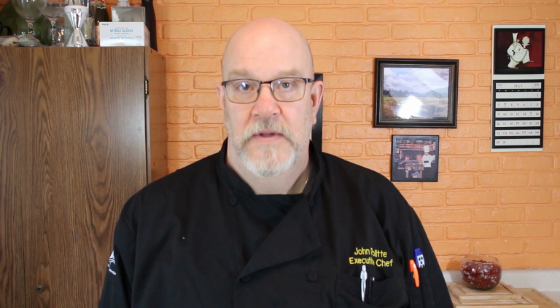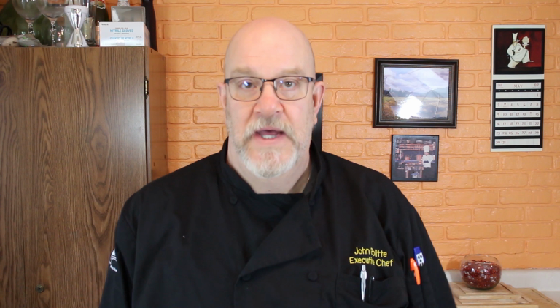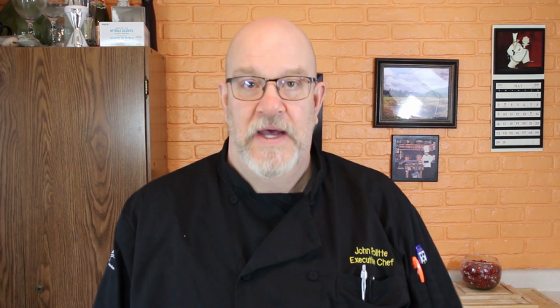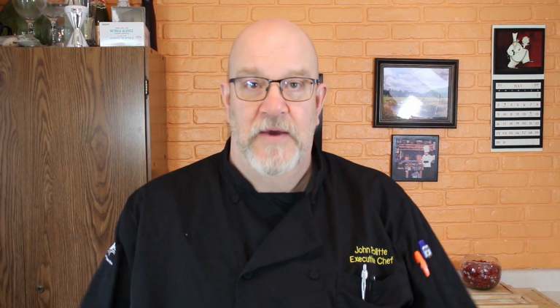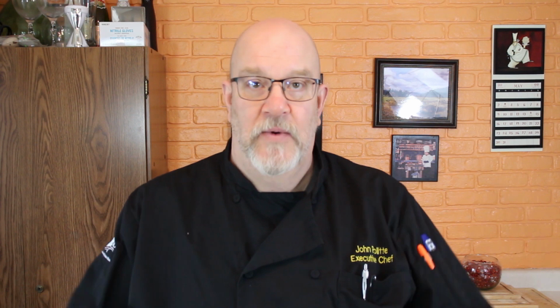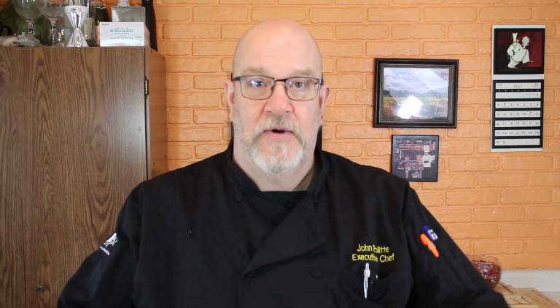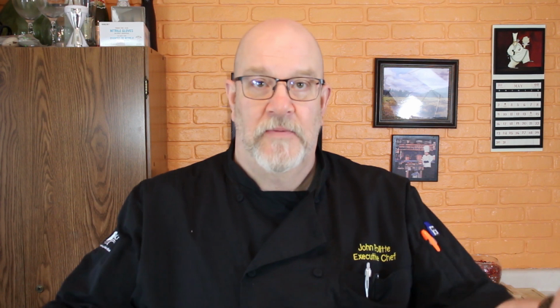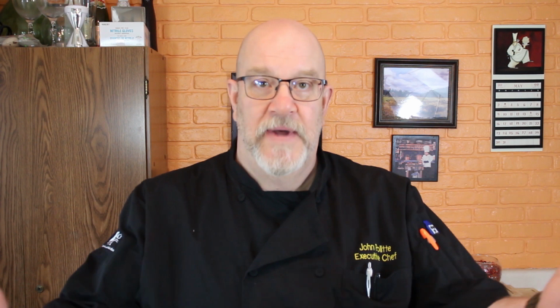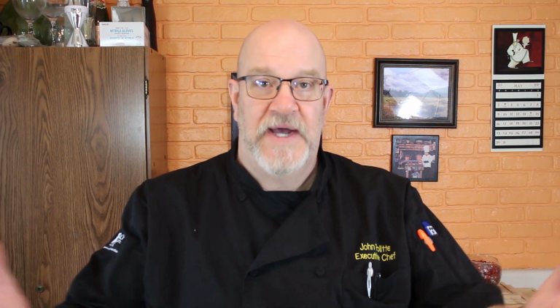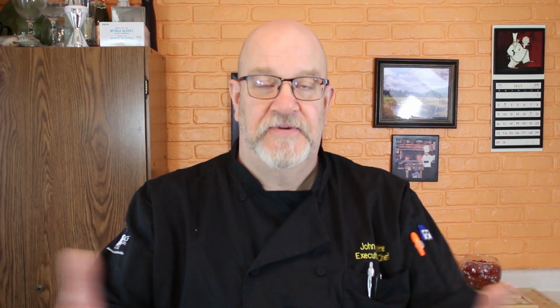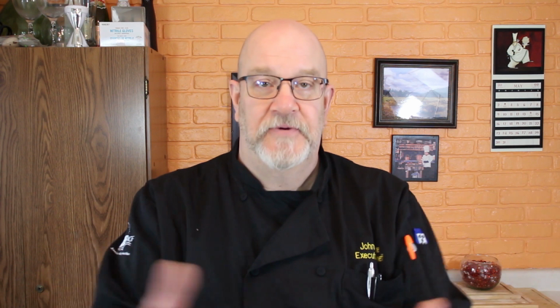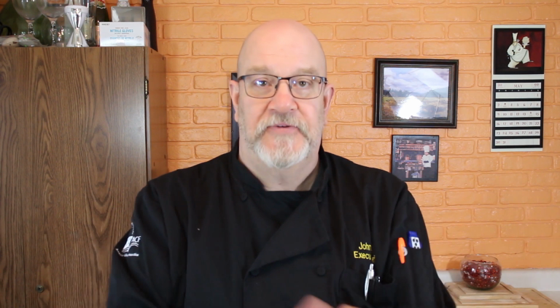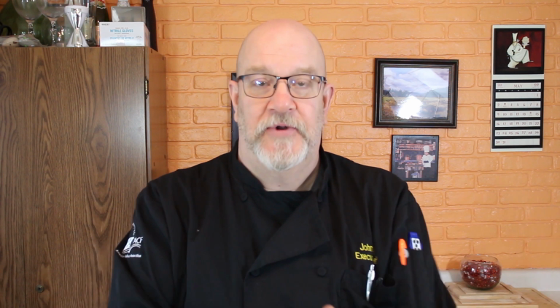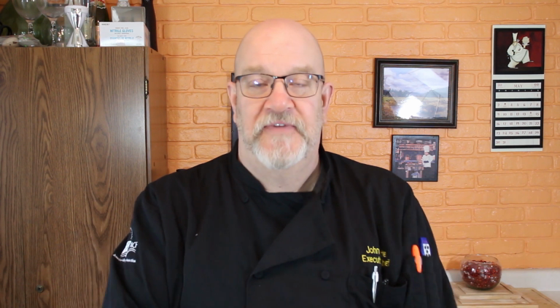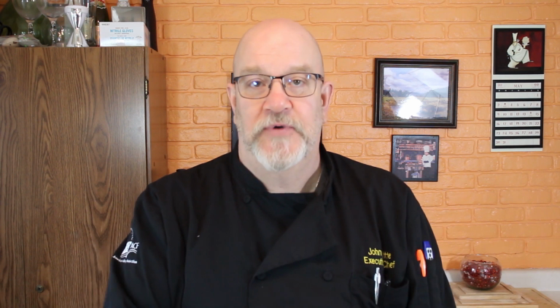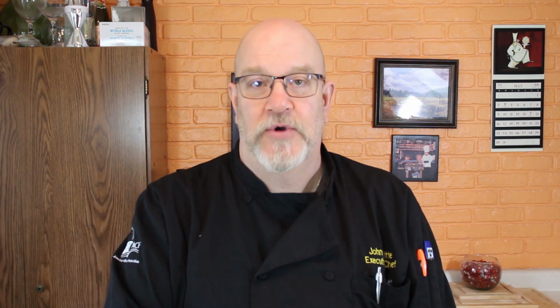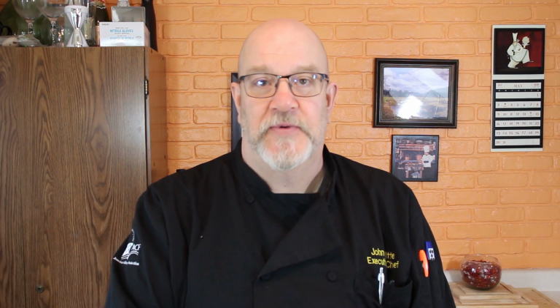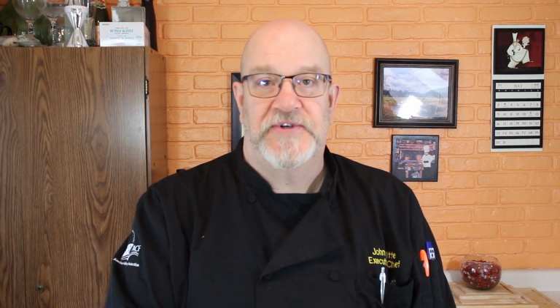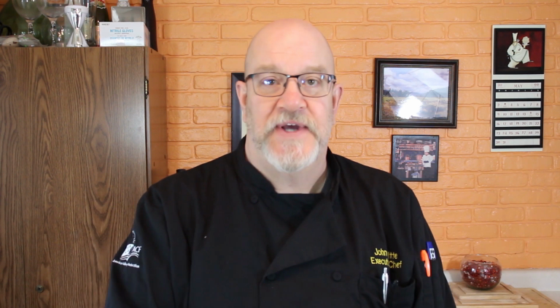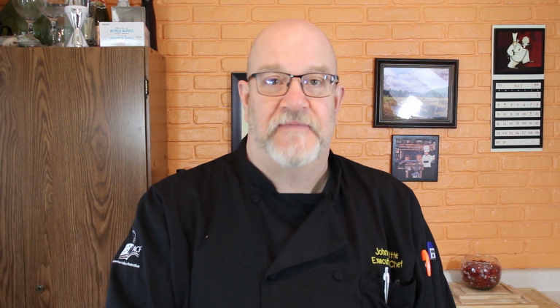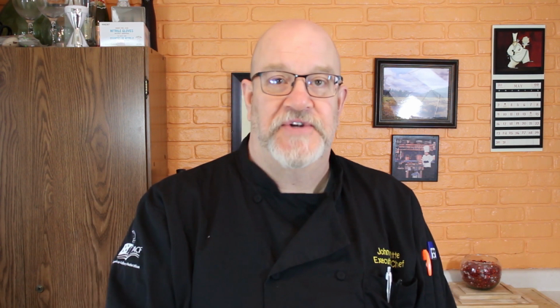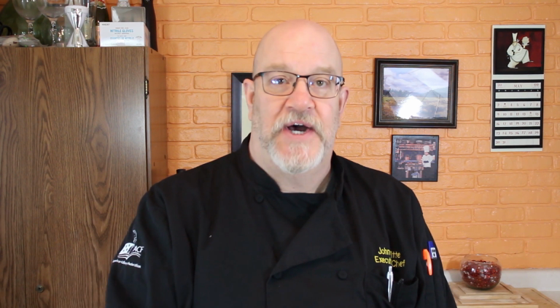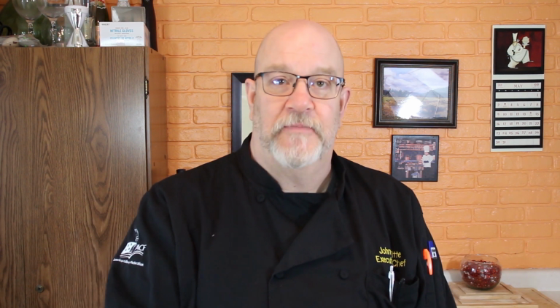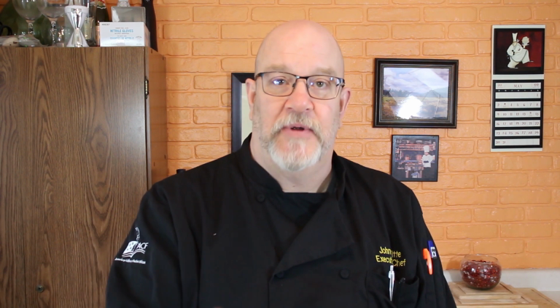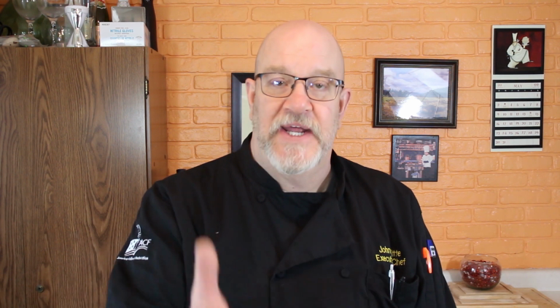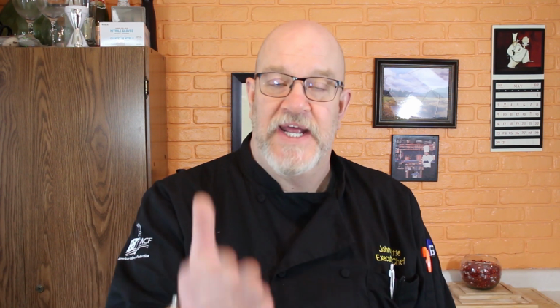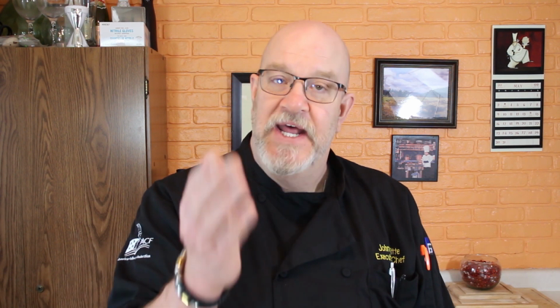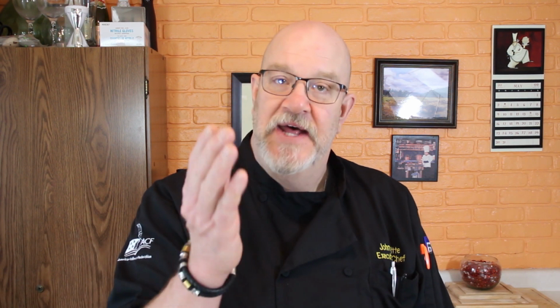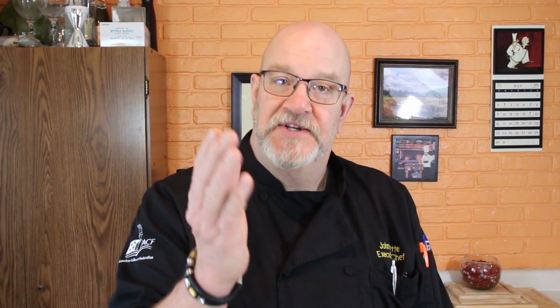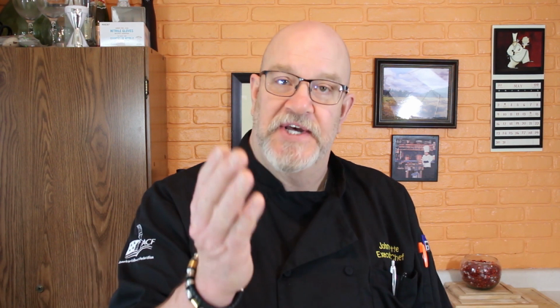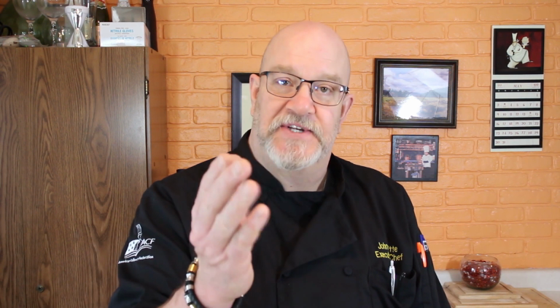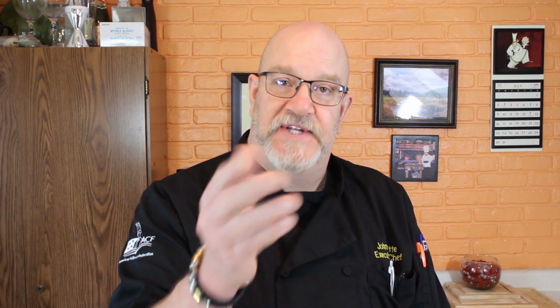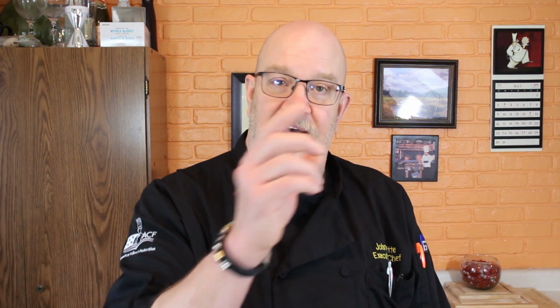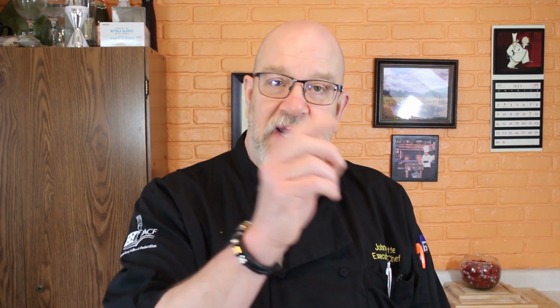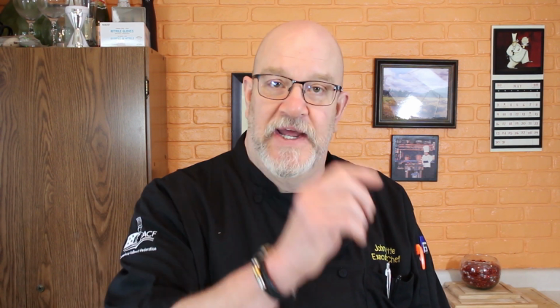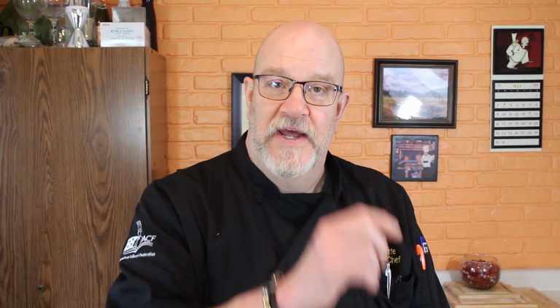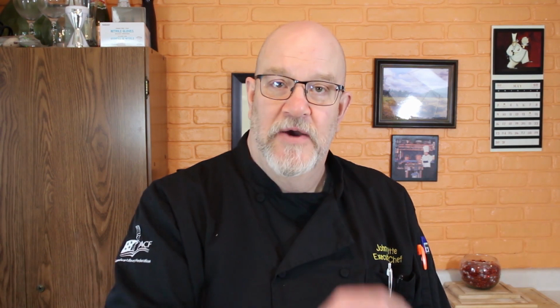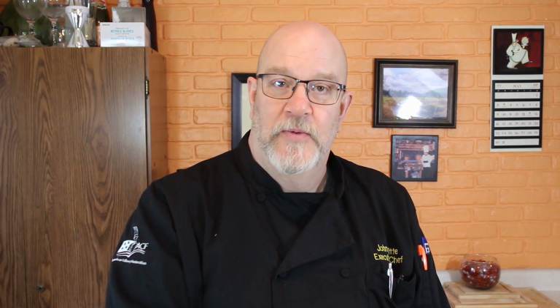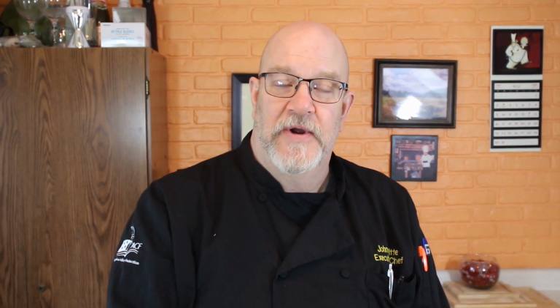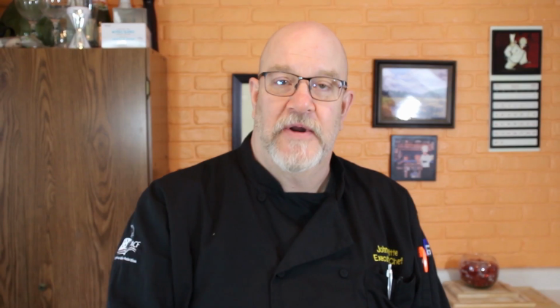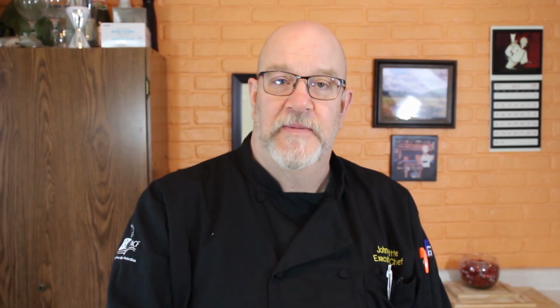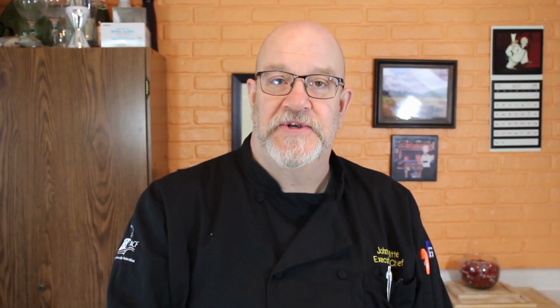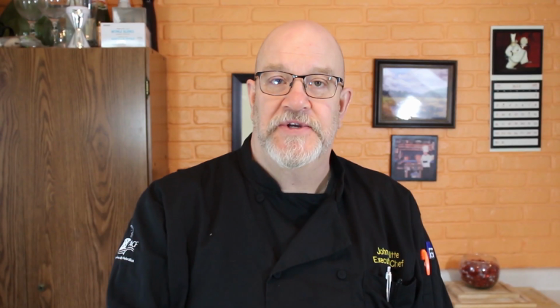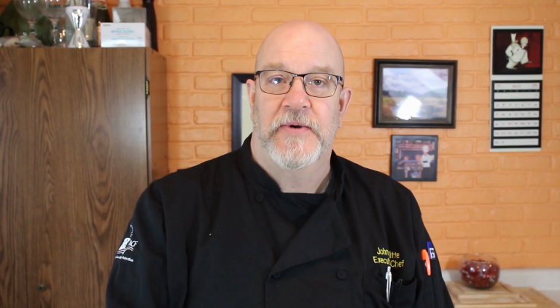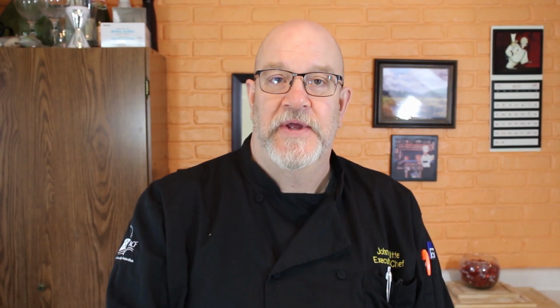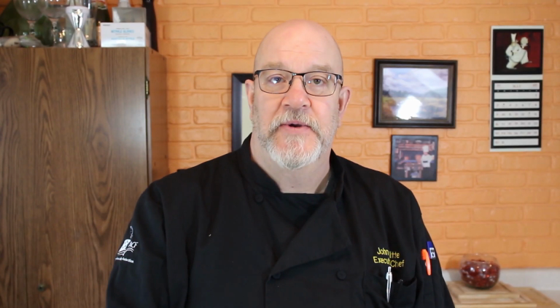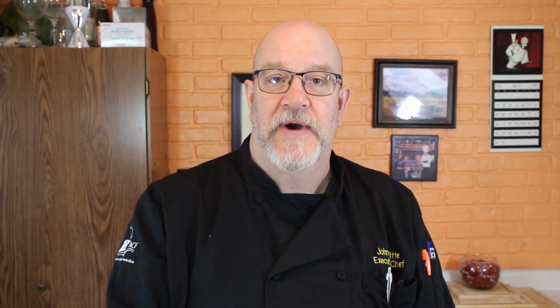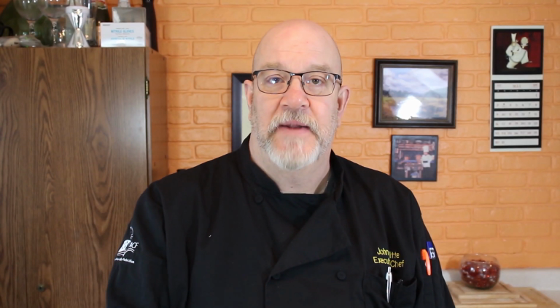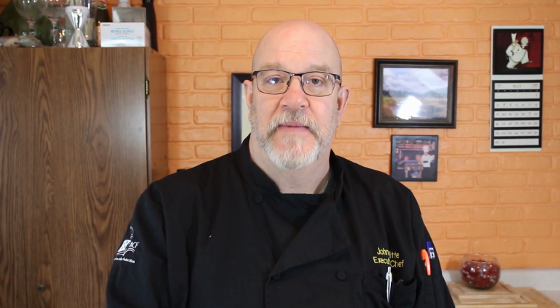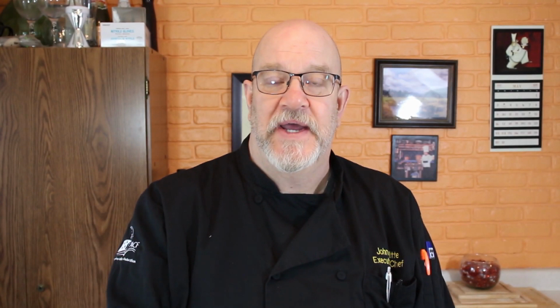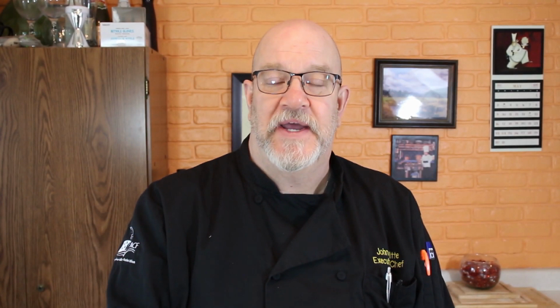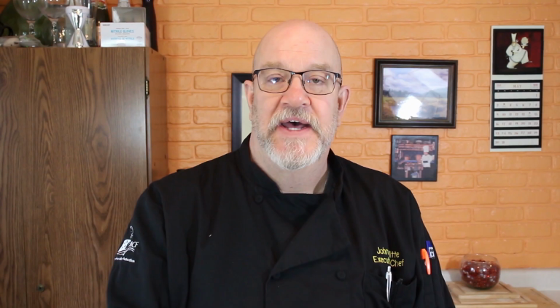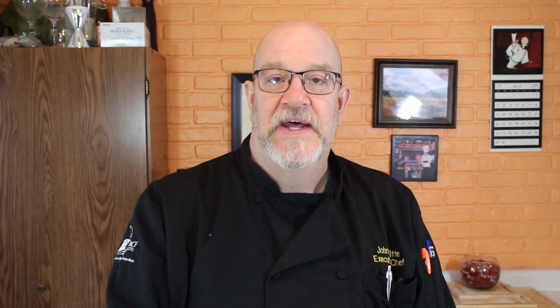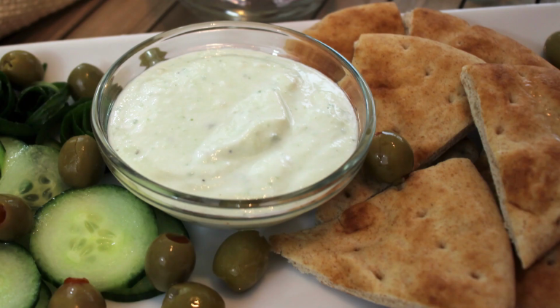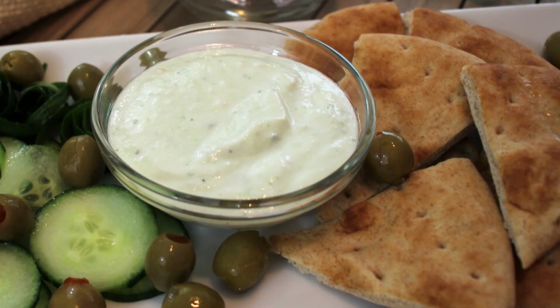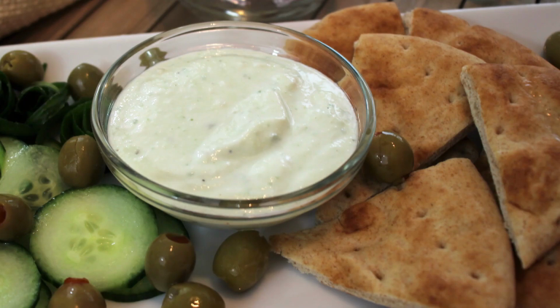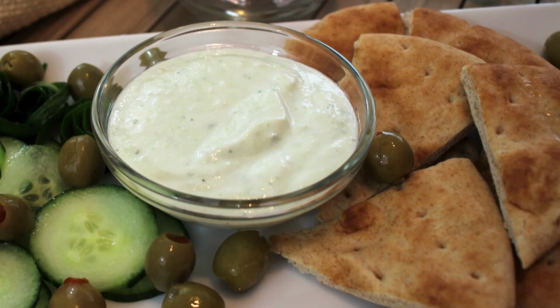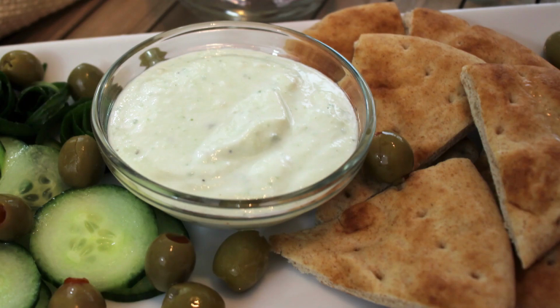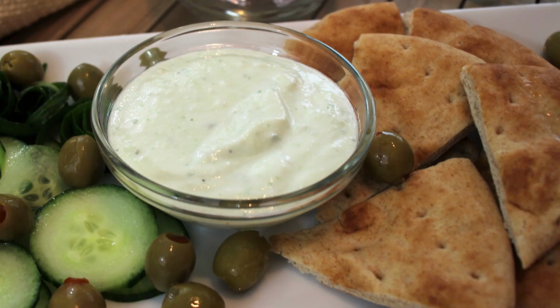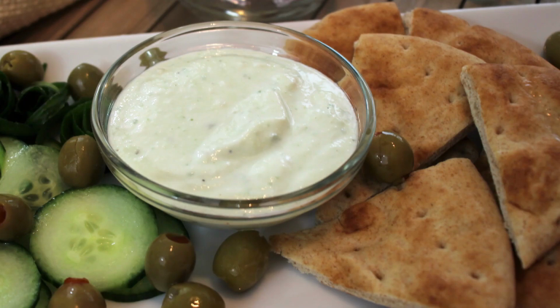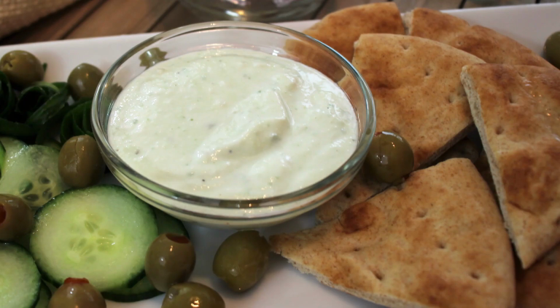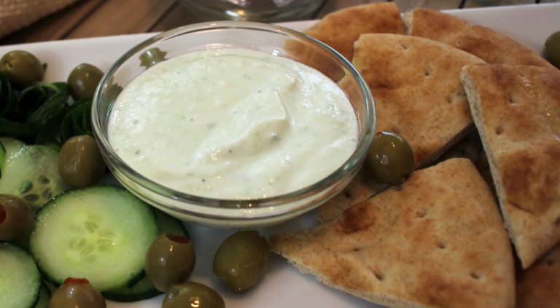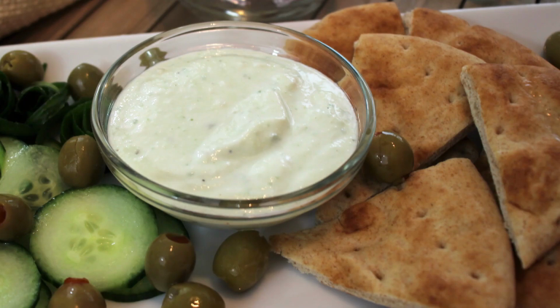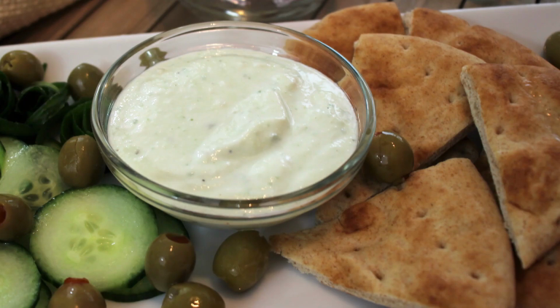Hey, welcome back to It's Only Food with Chef John Belit. Today we are going to be showing you how to make tzatziki sauce.